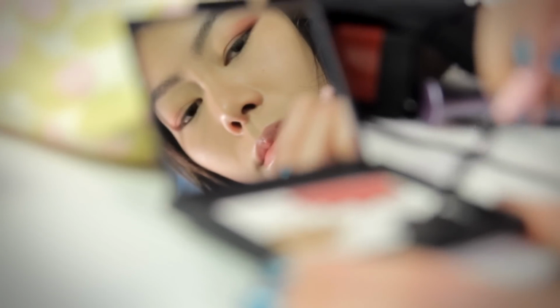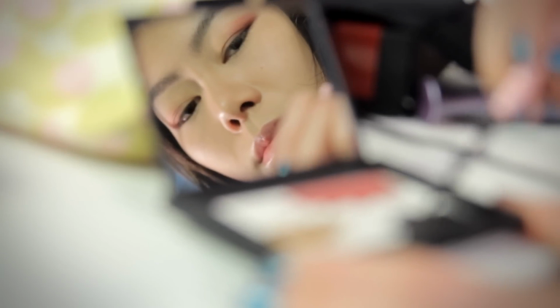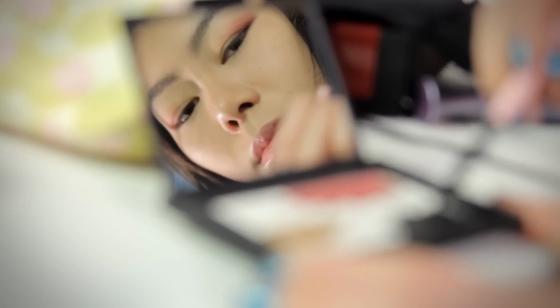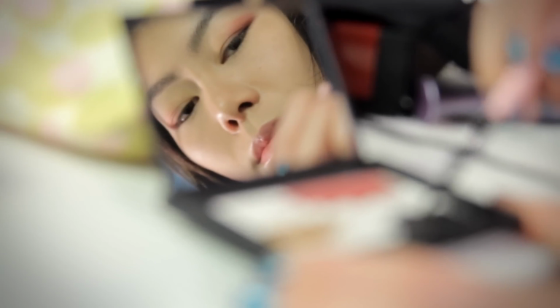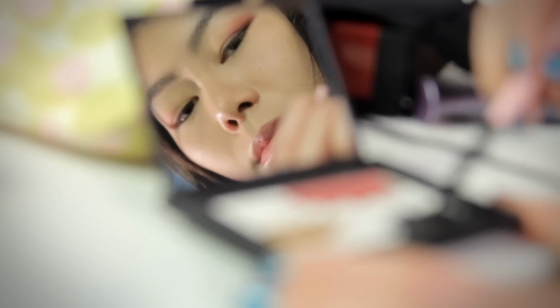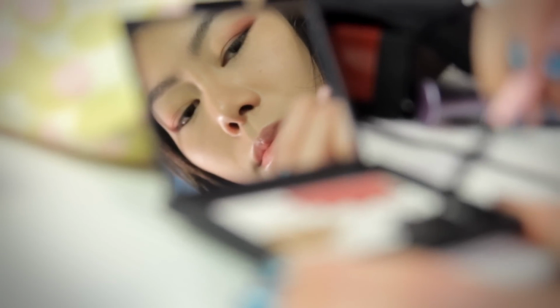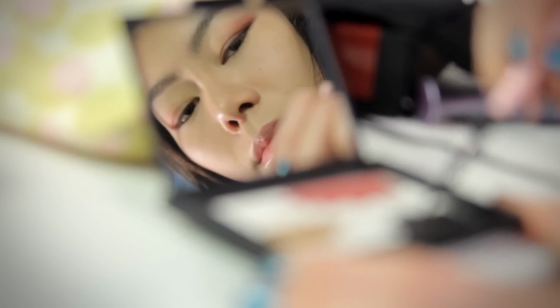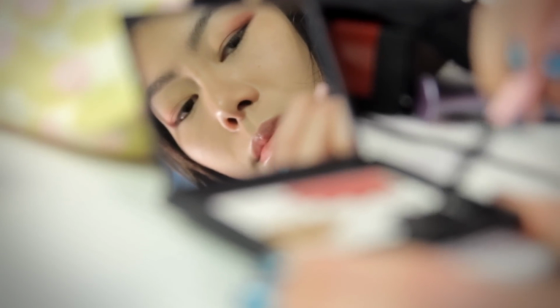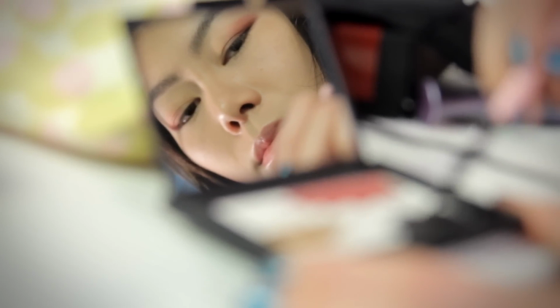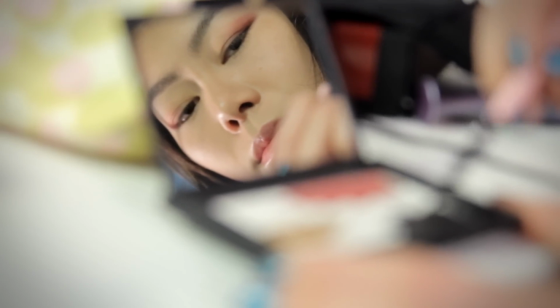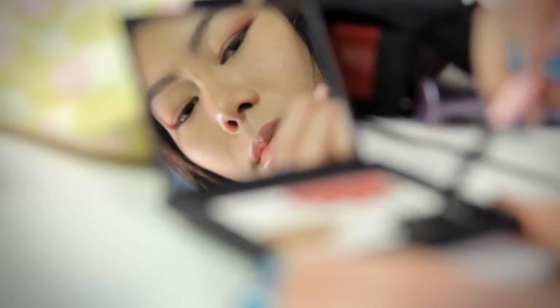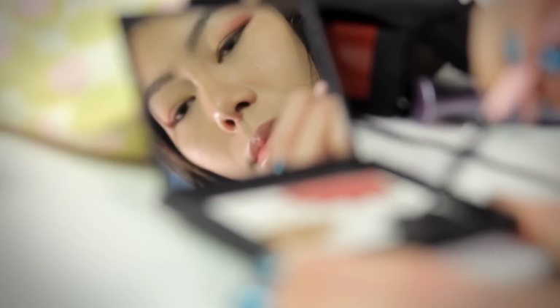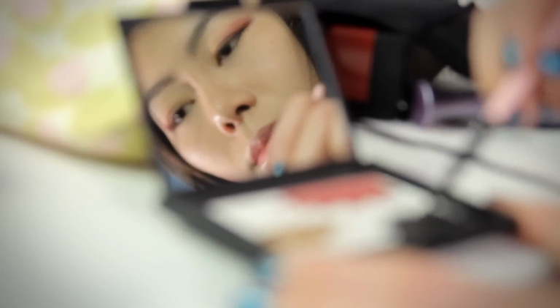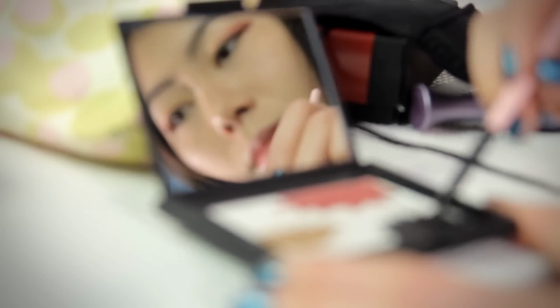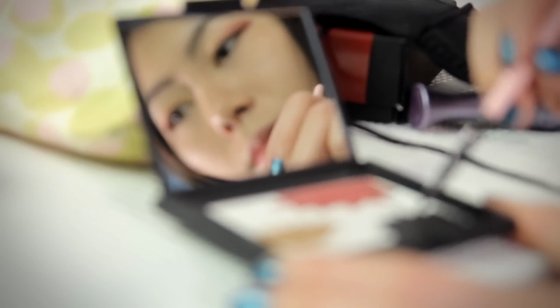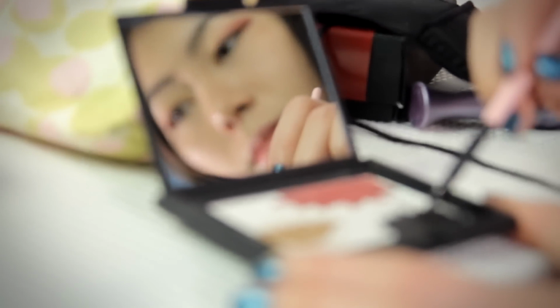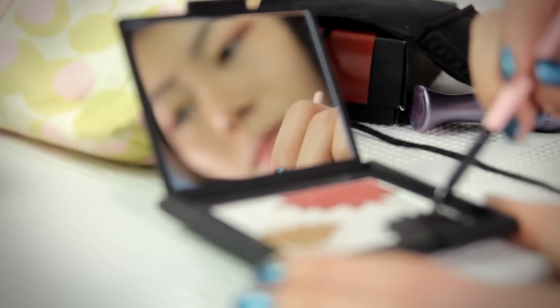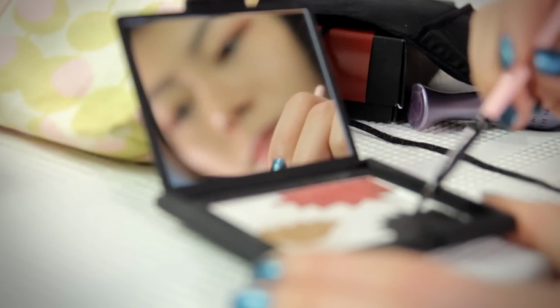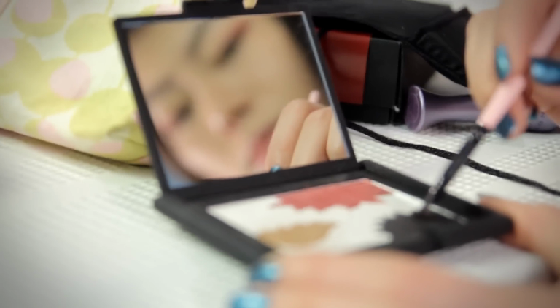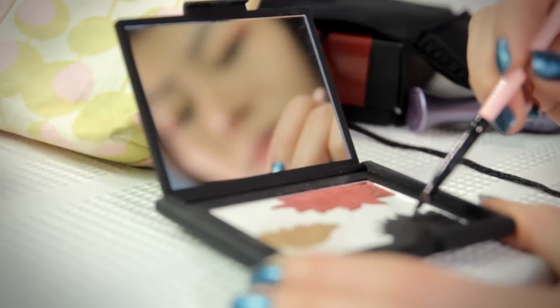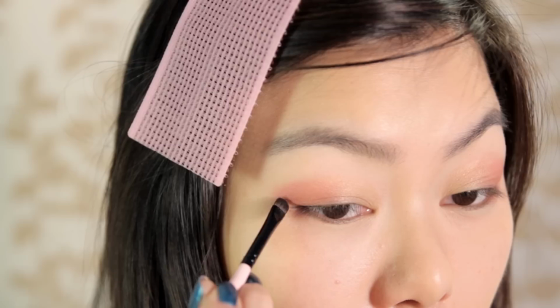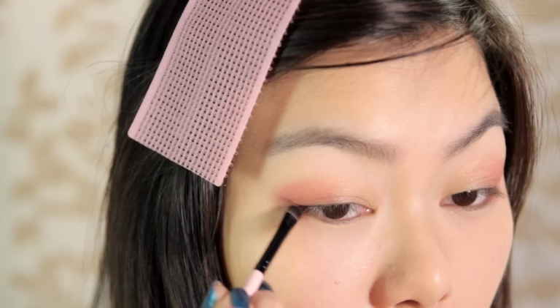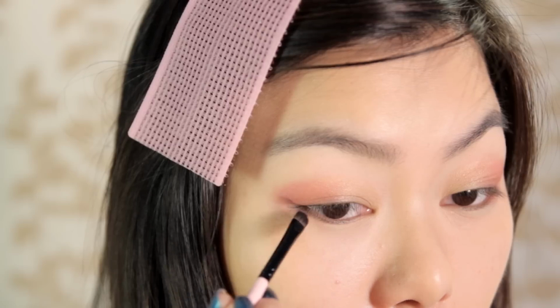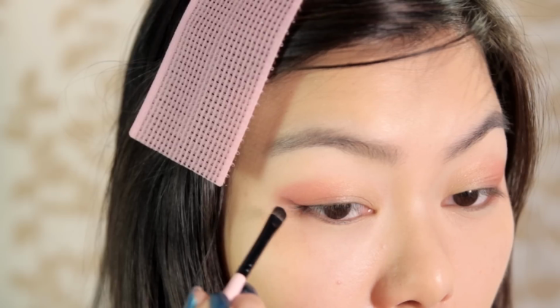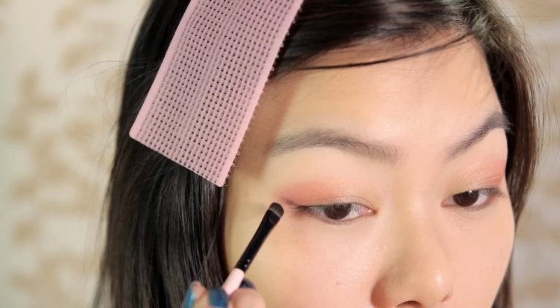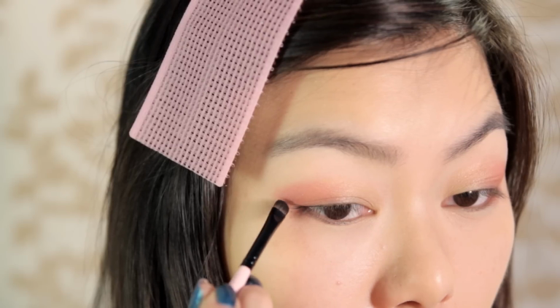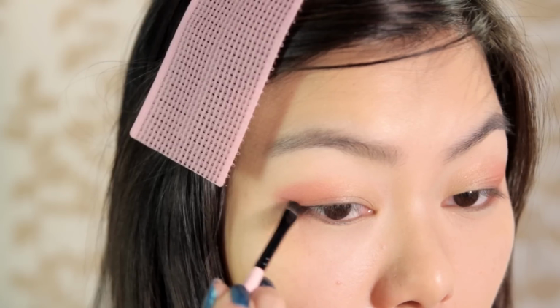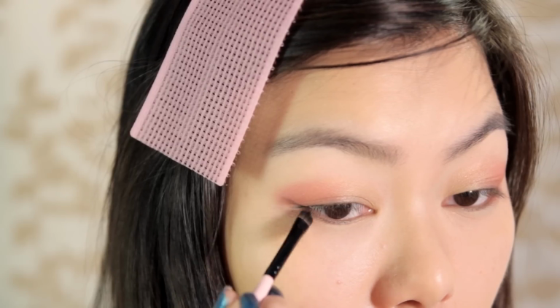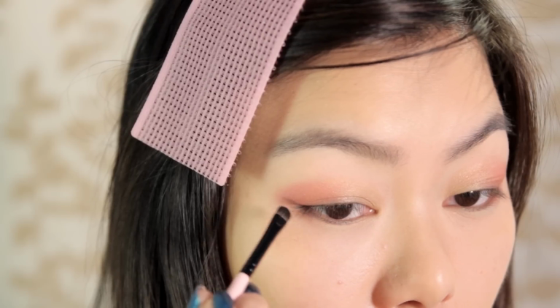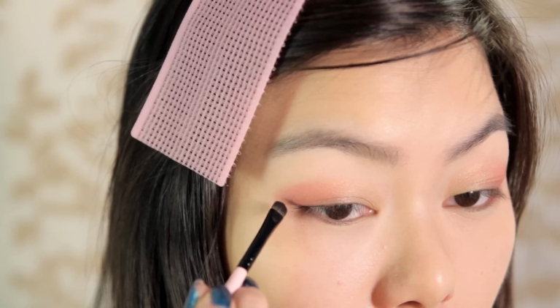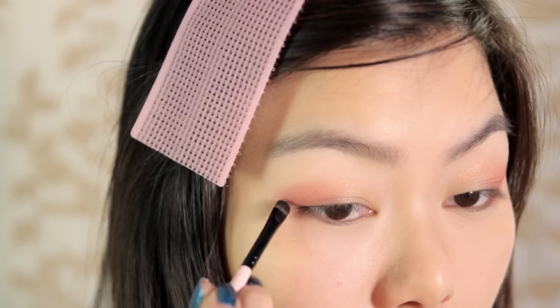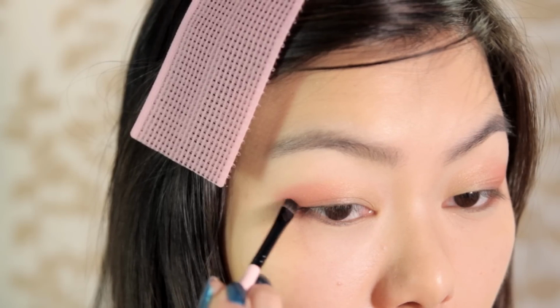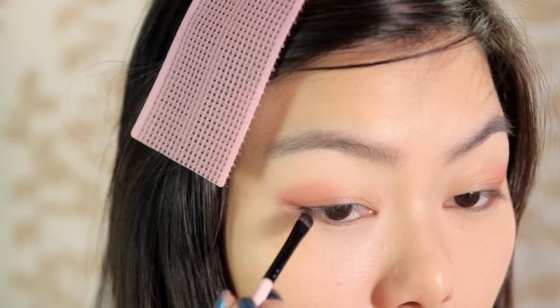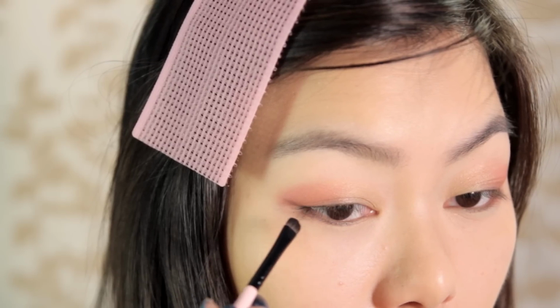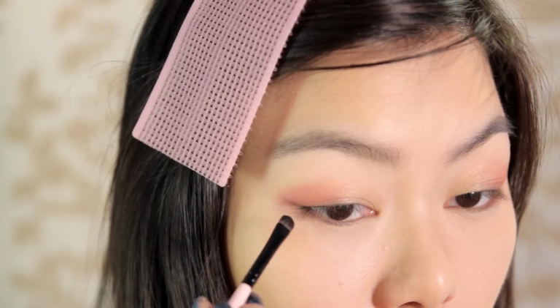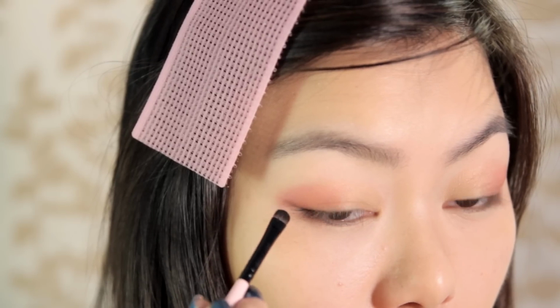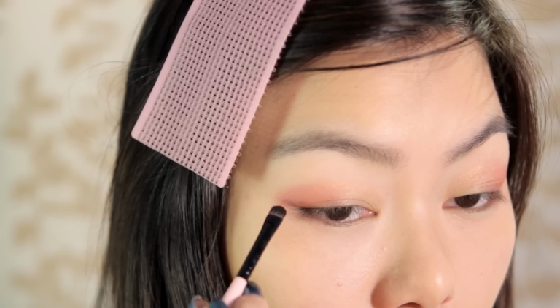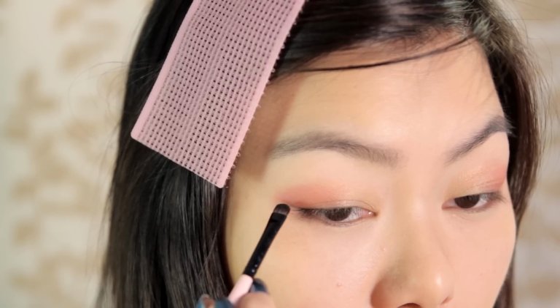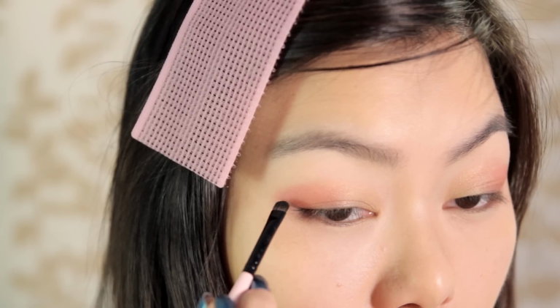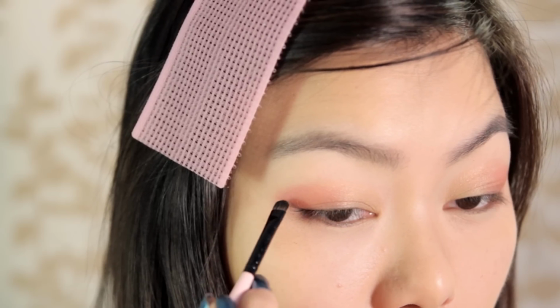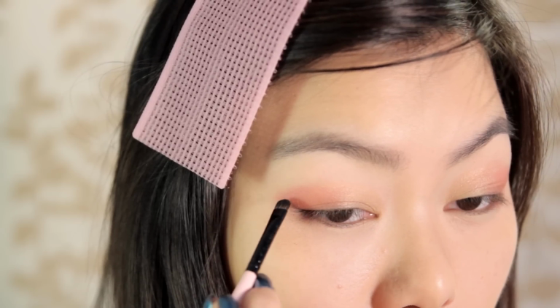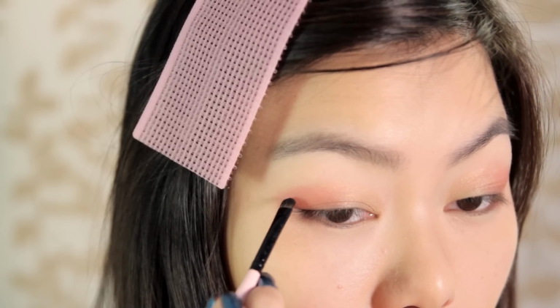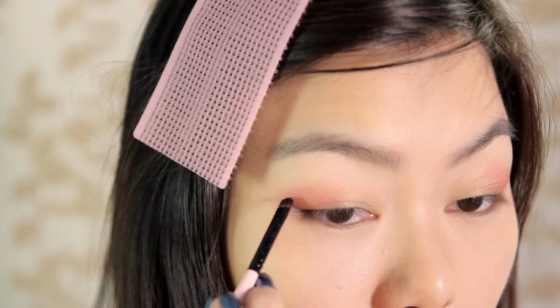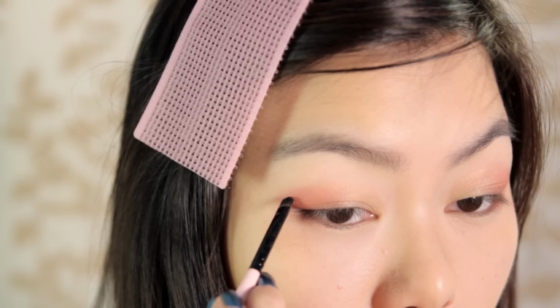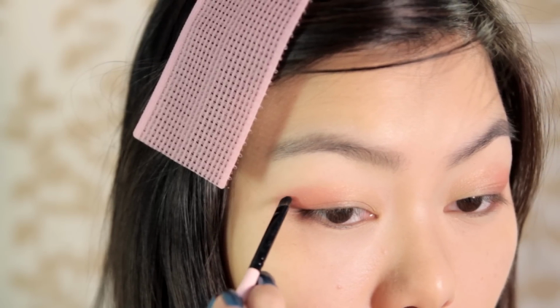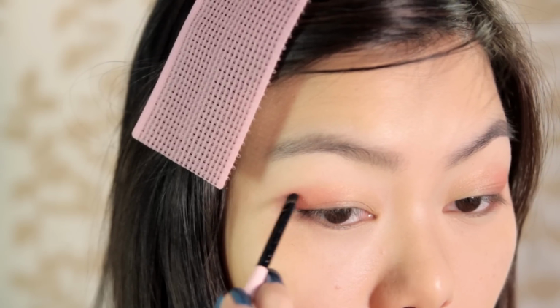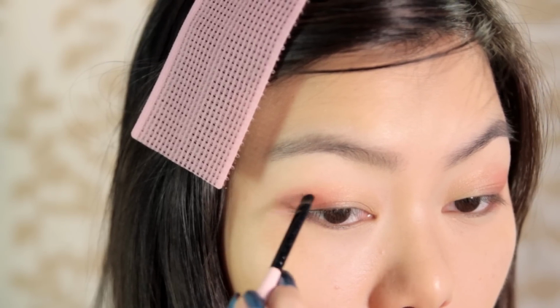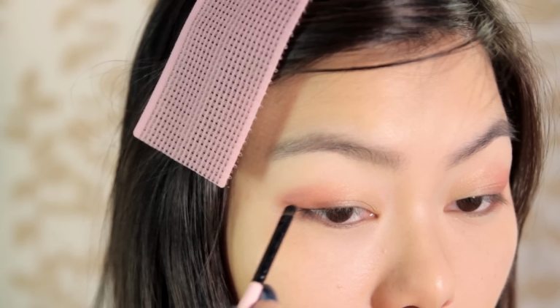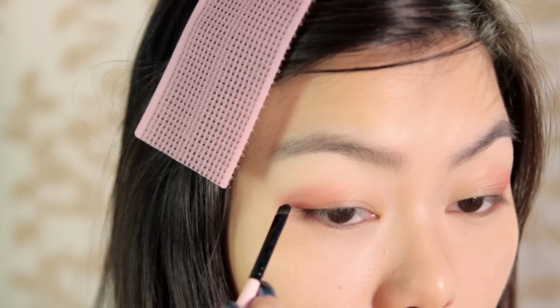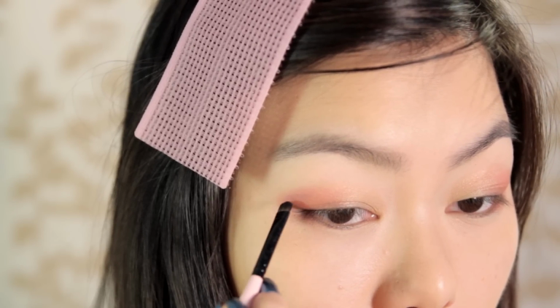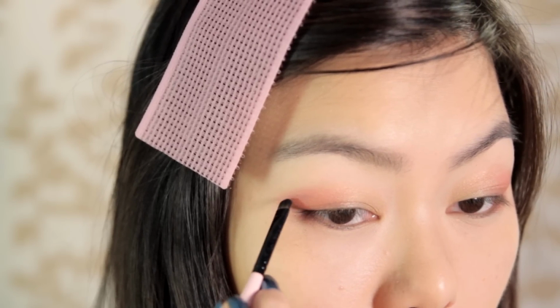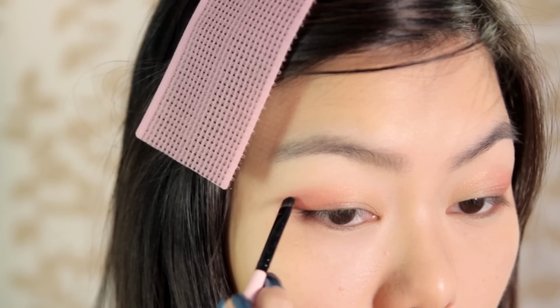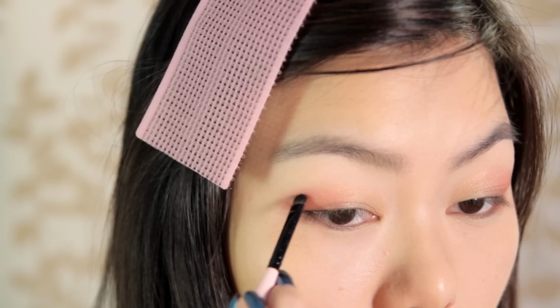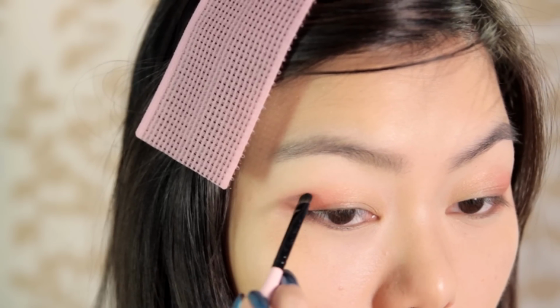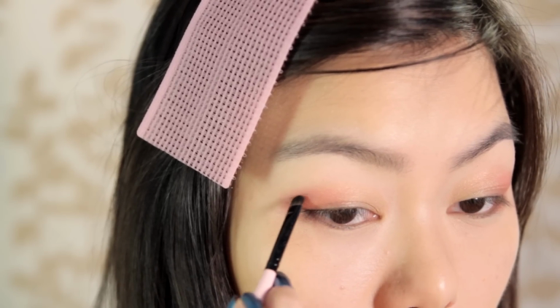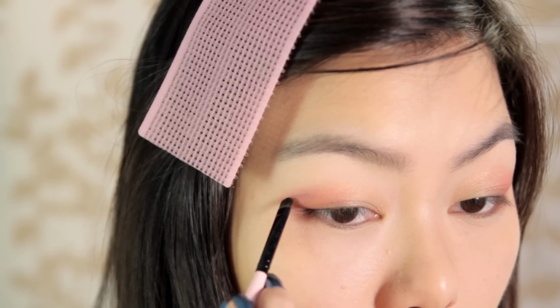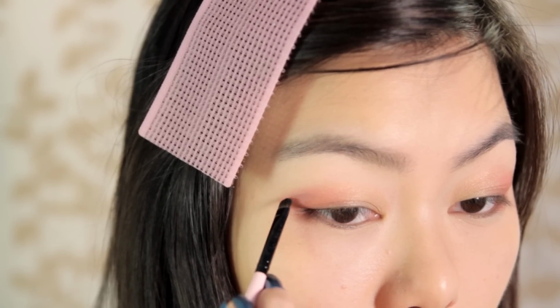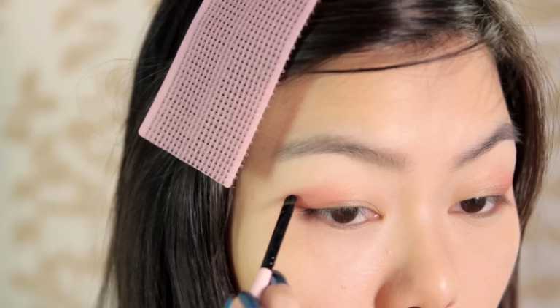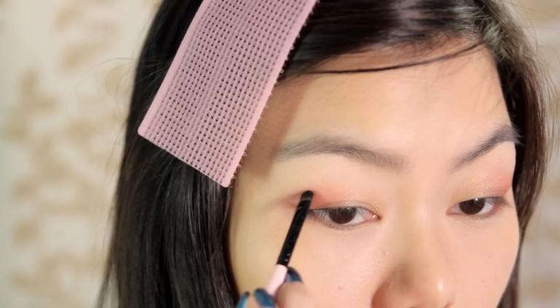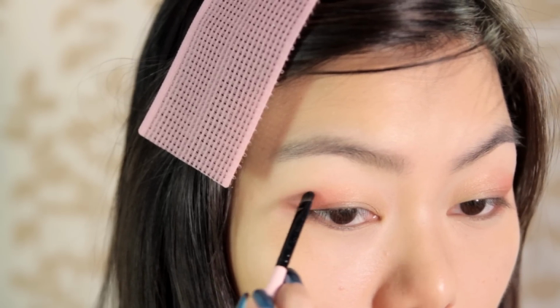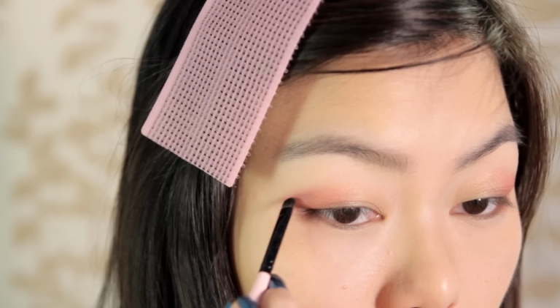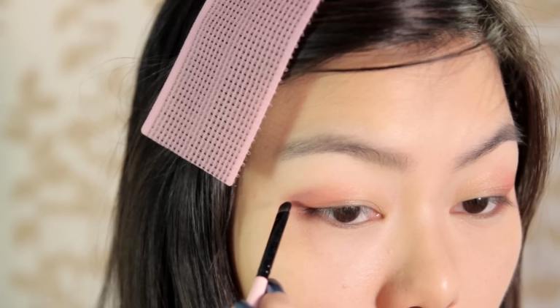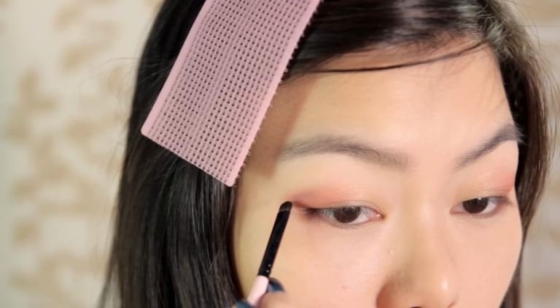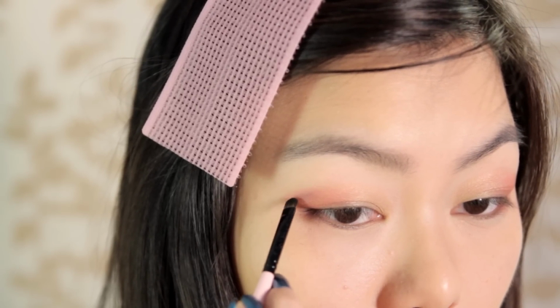Next, using a thin flat brush, draw a sideways V with the black eyeshadow color on the outer half of your eyelids.